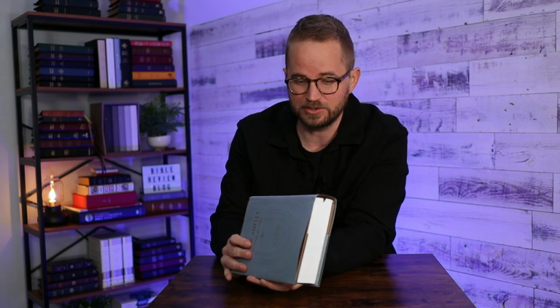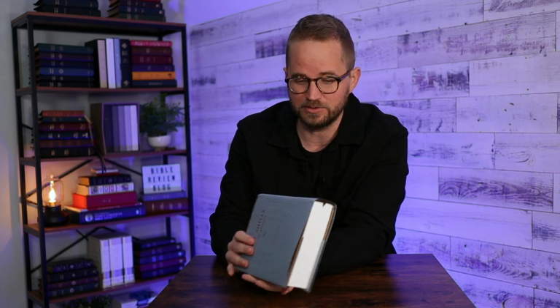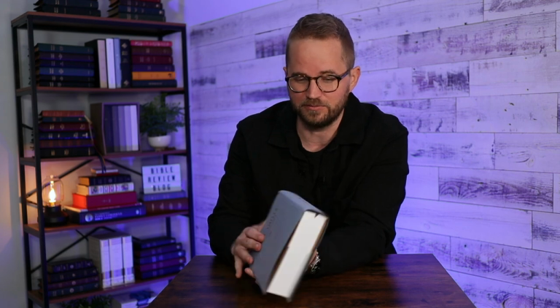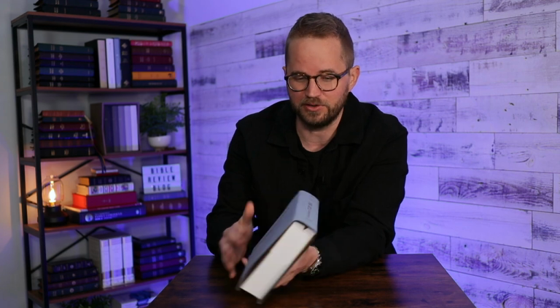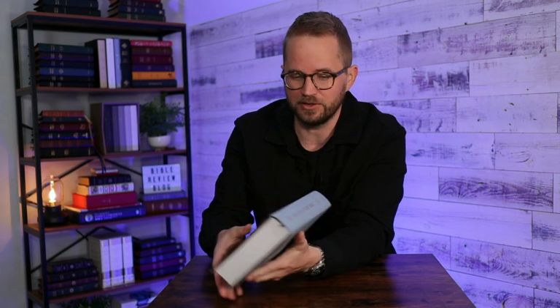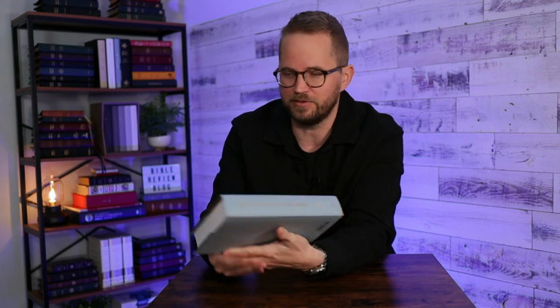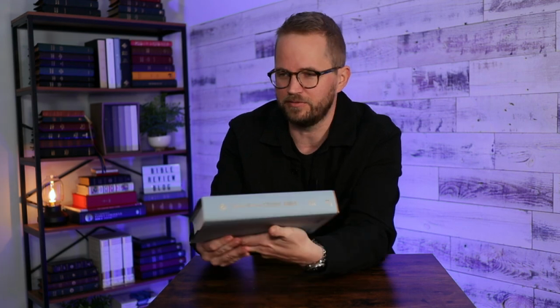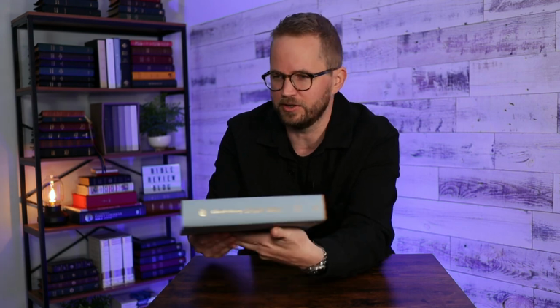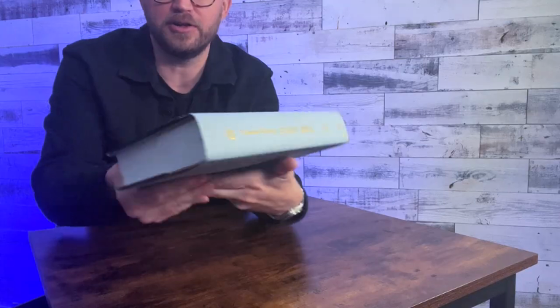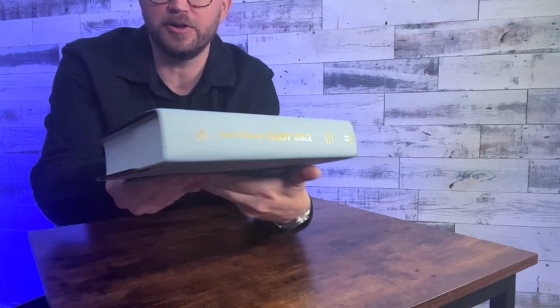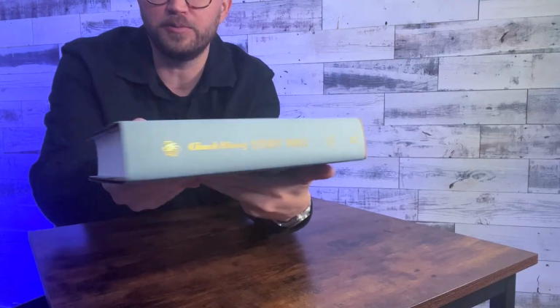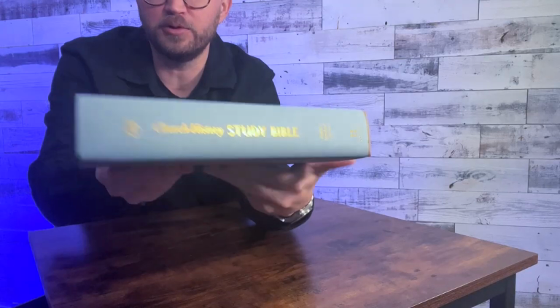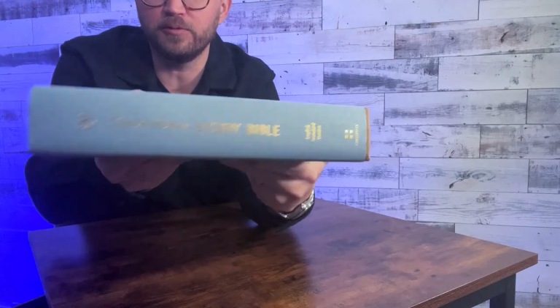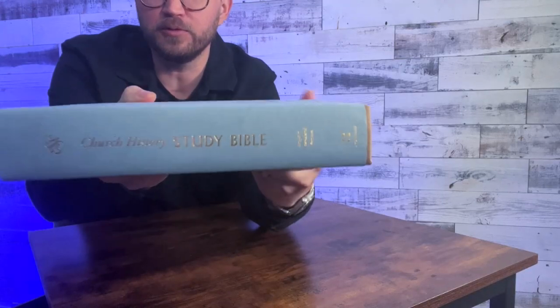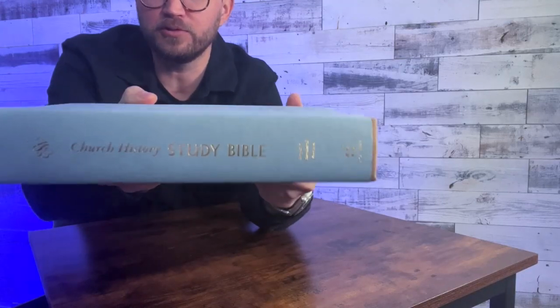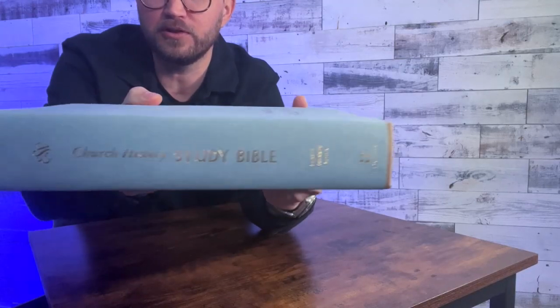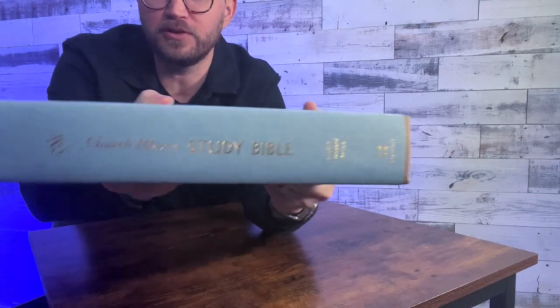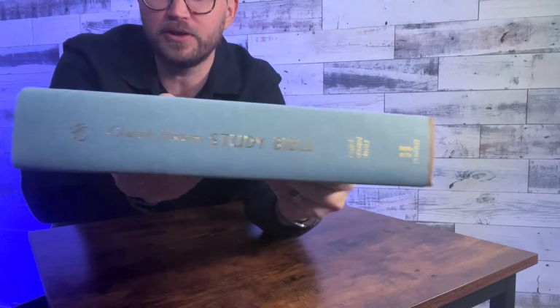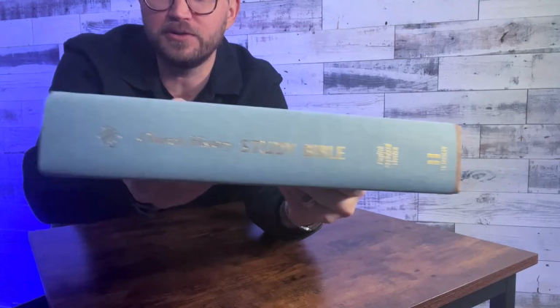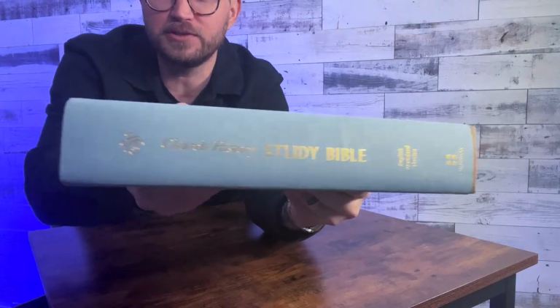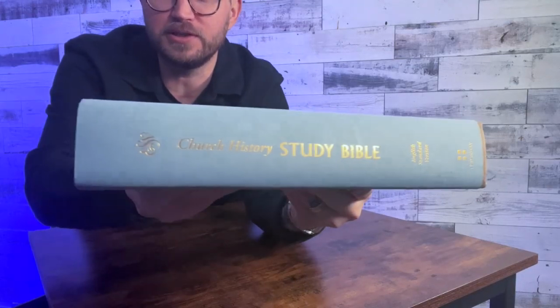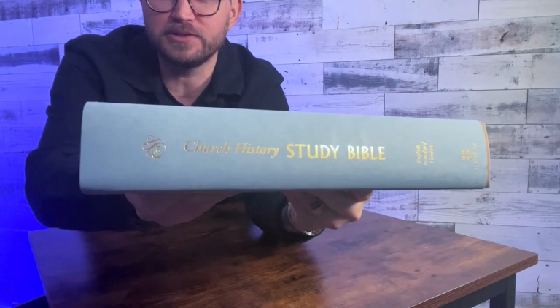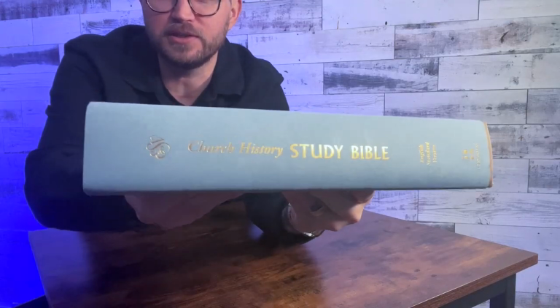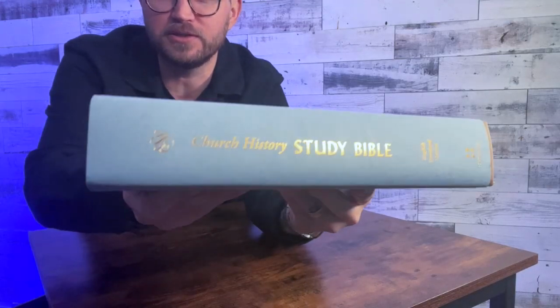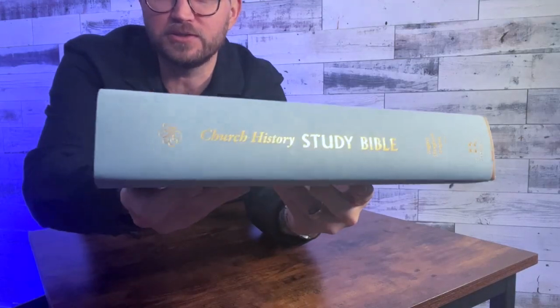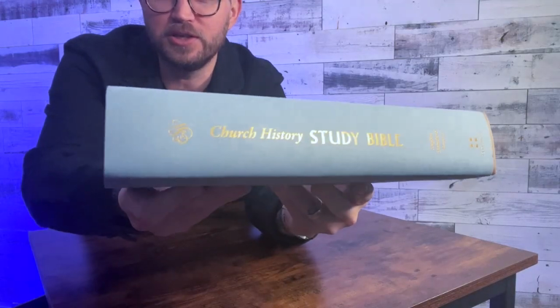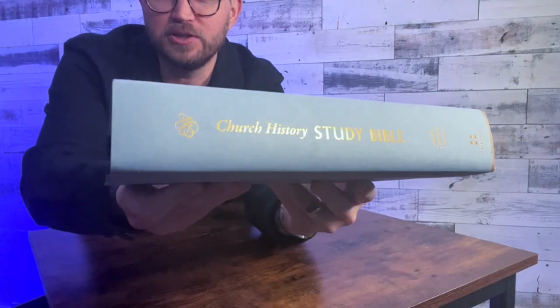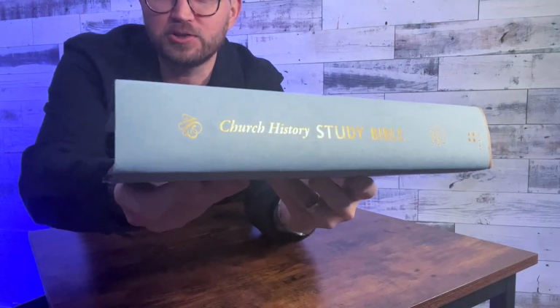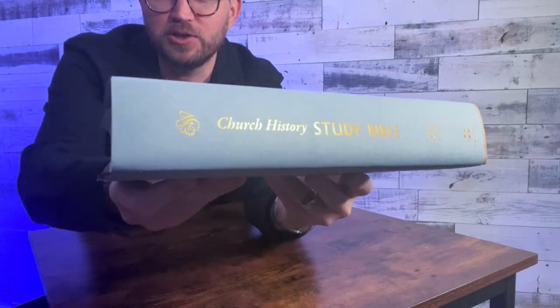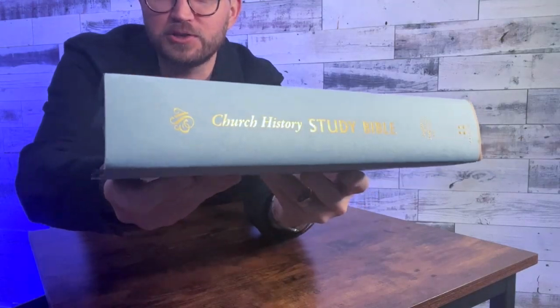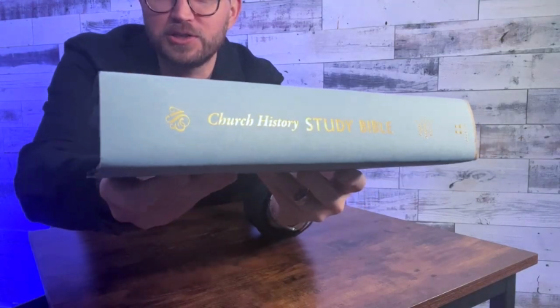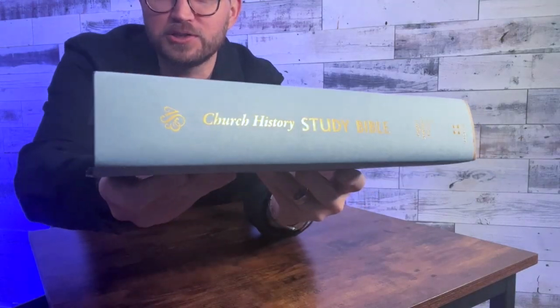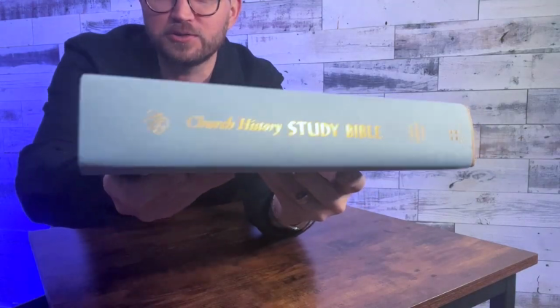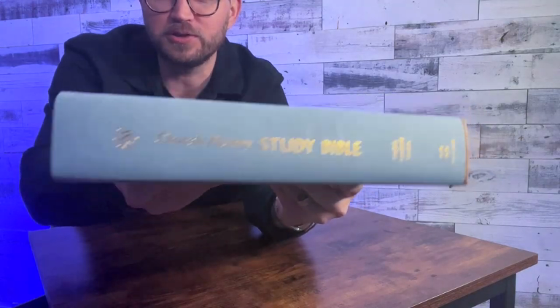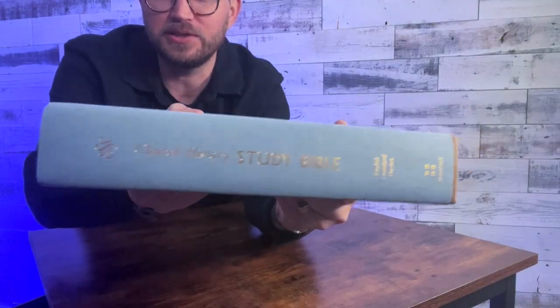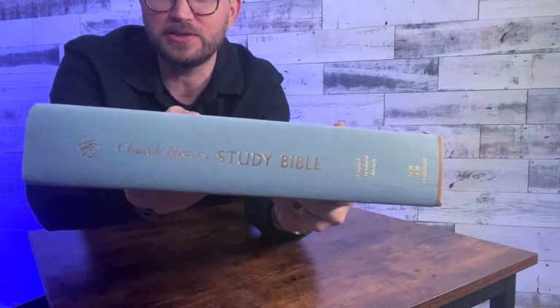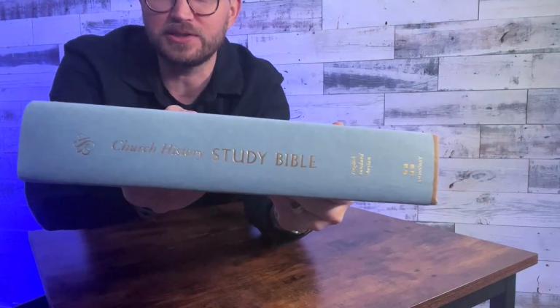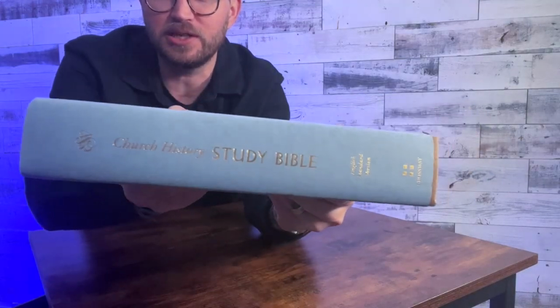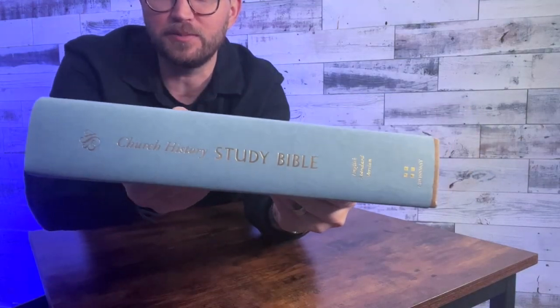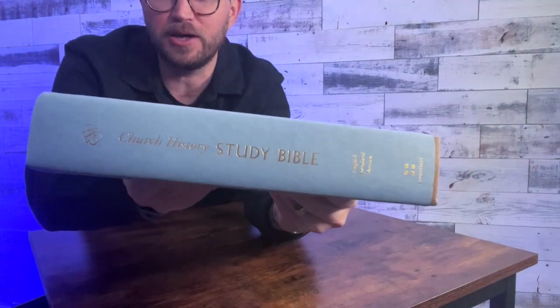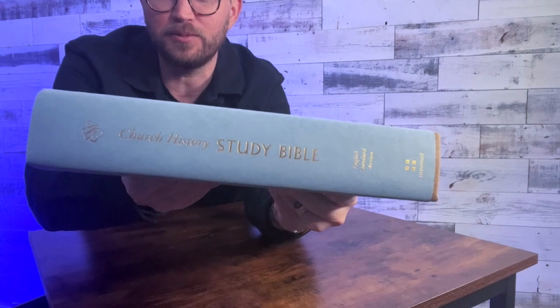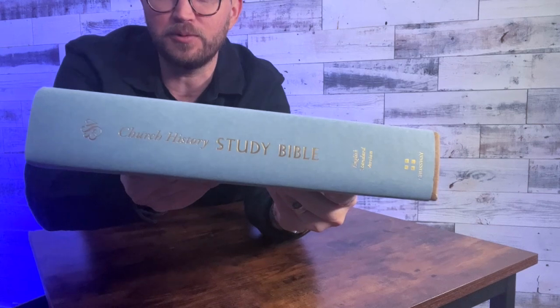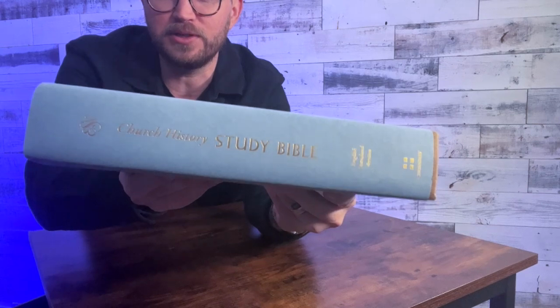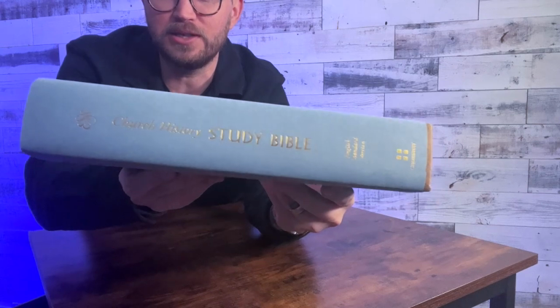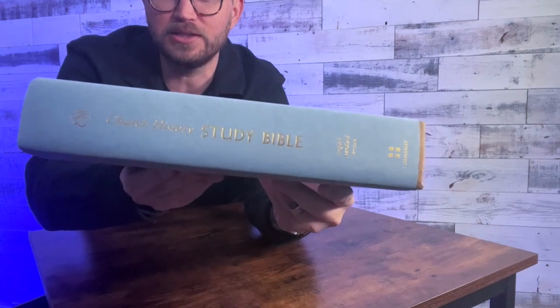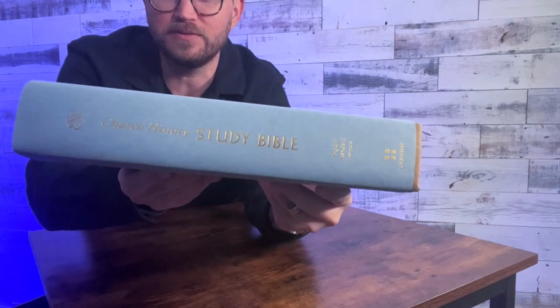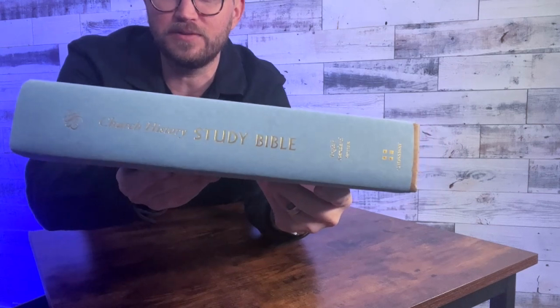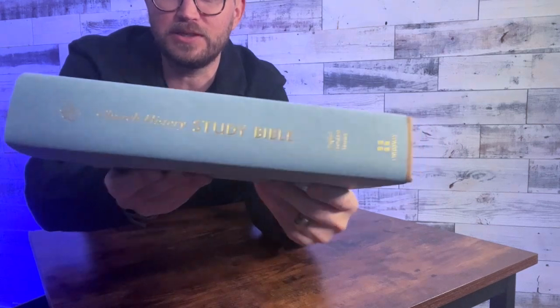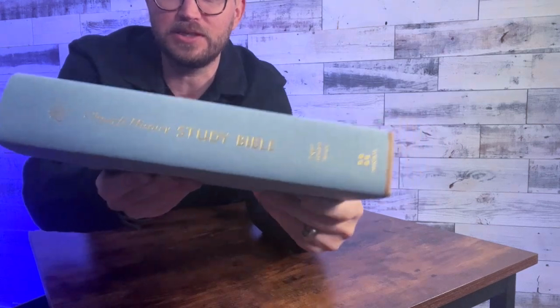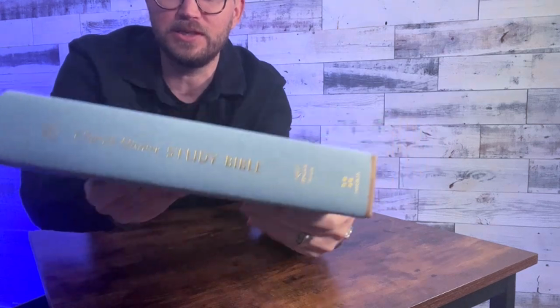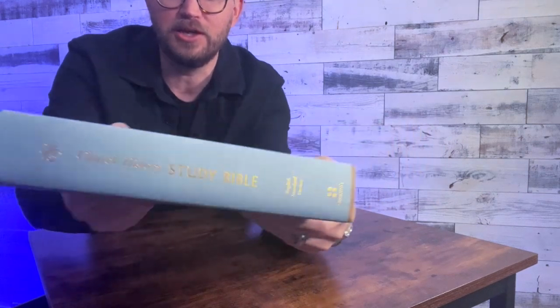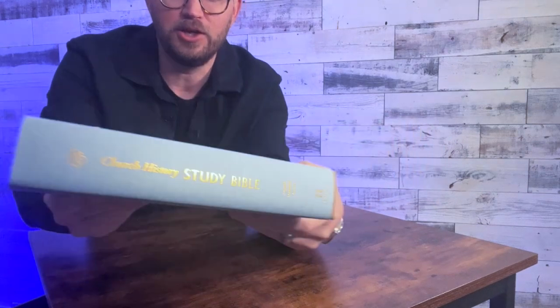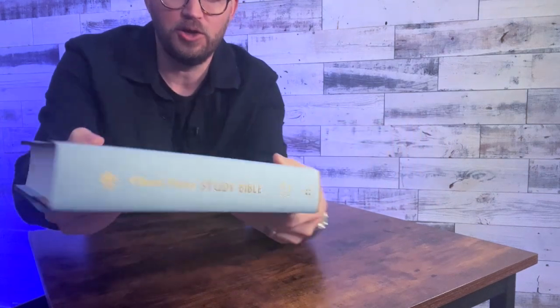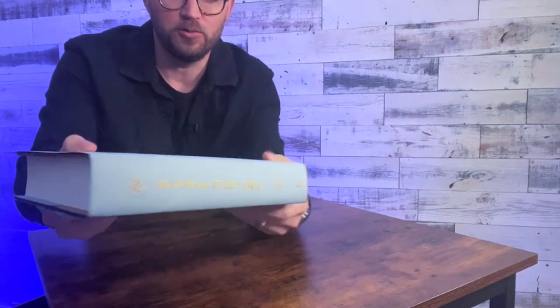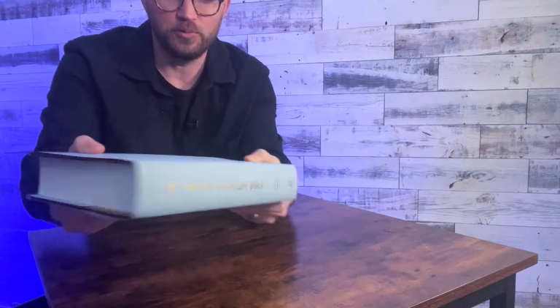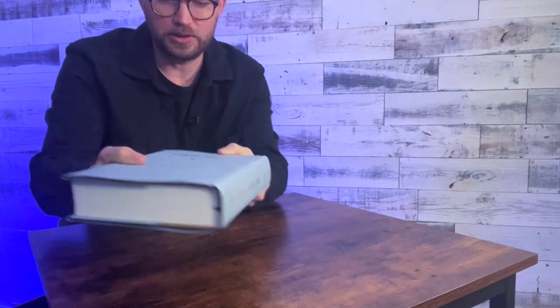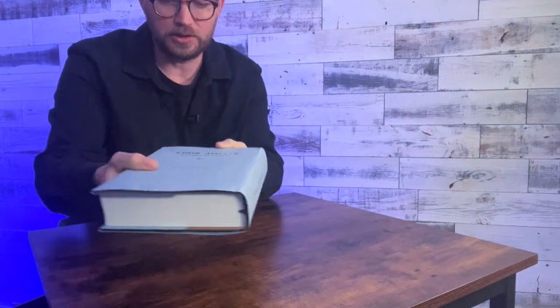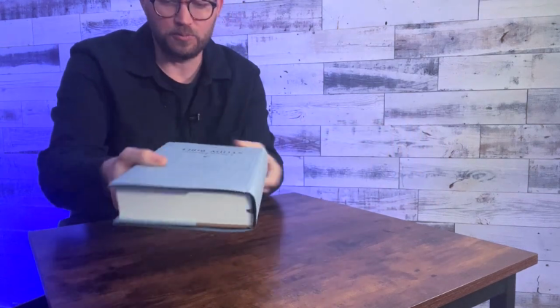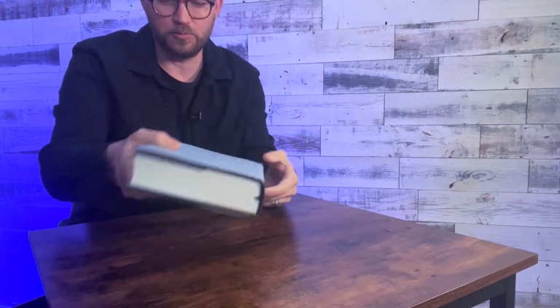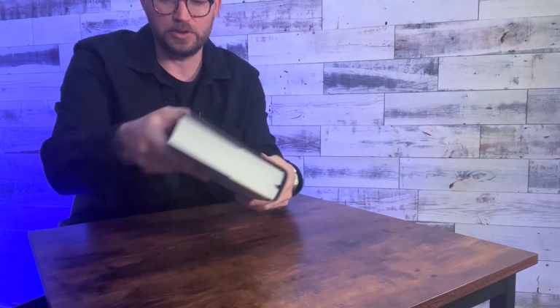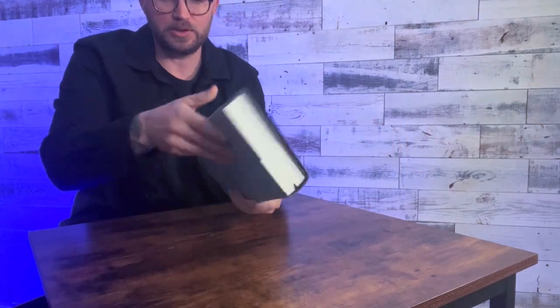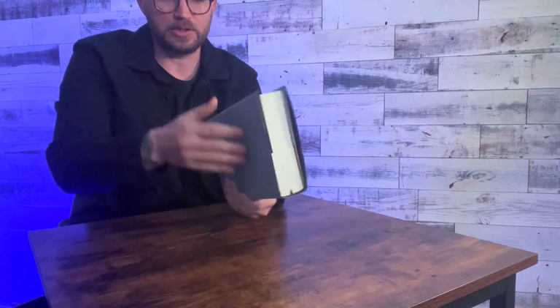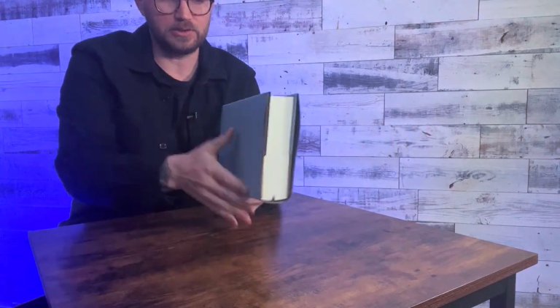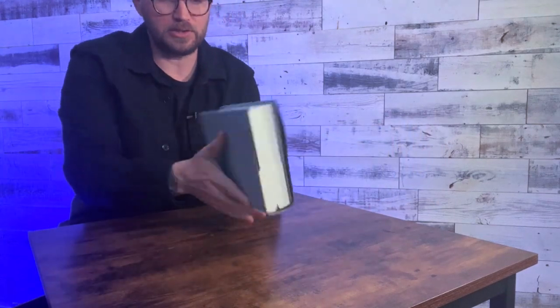It says 'Church History Study Bible.' In gold it says 'Voices from the Past, Wisdom from the Present' — that's kind of the tagline for this project. 'Church History Study Bible, ESV.' Really, really clean.